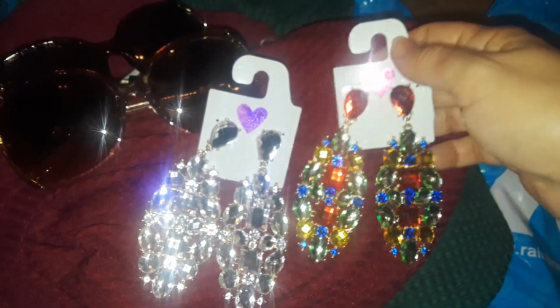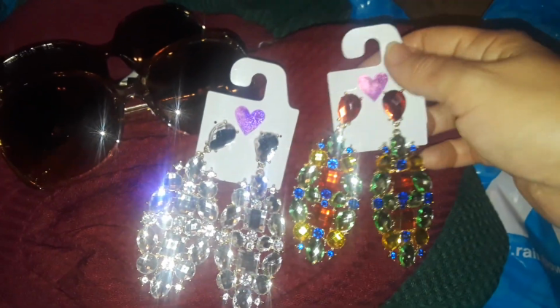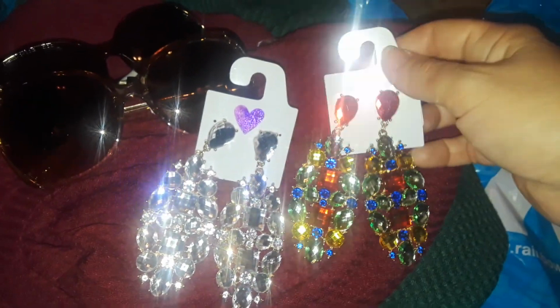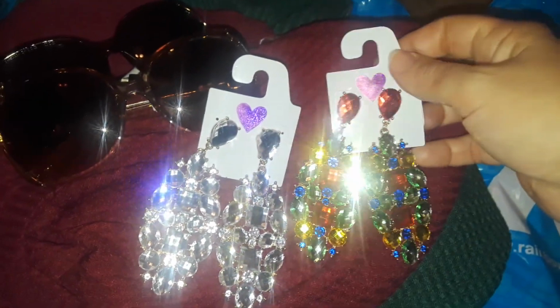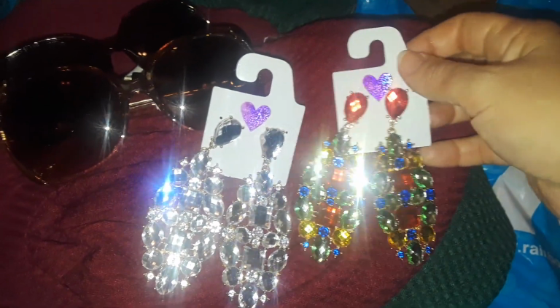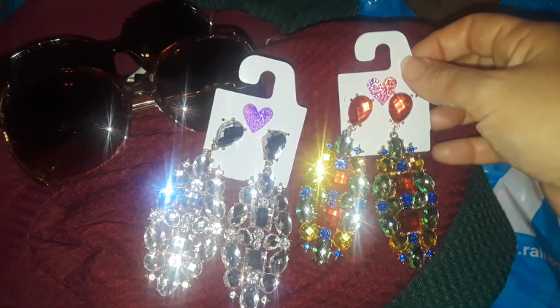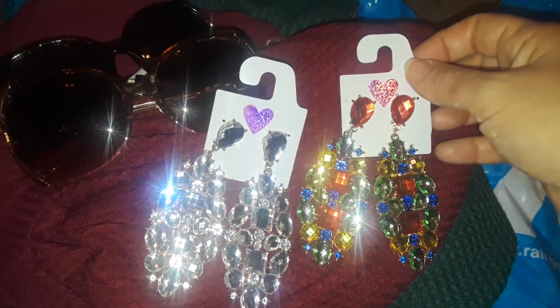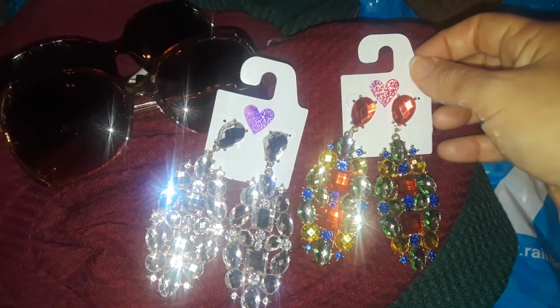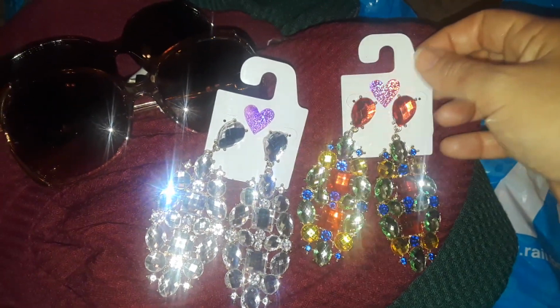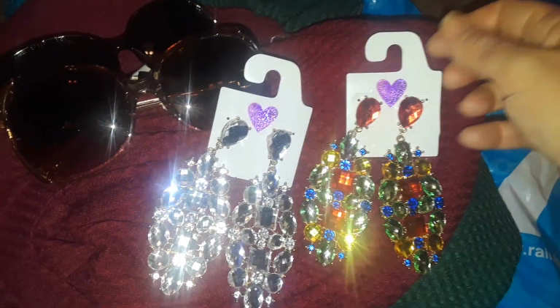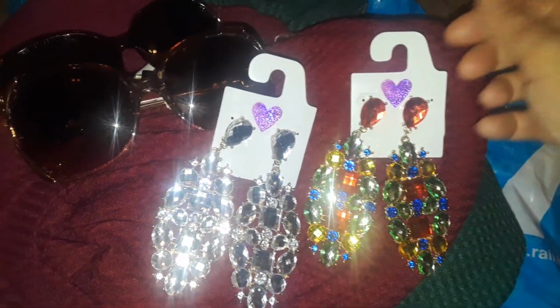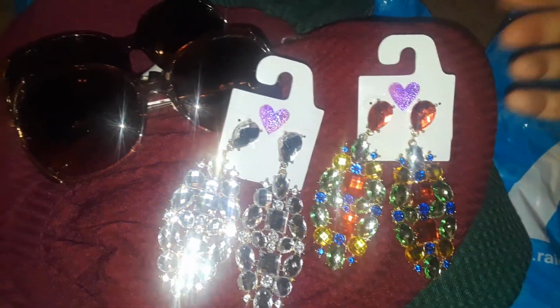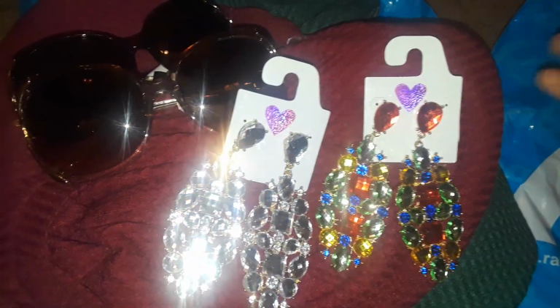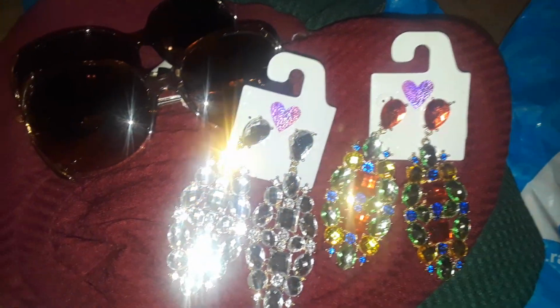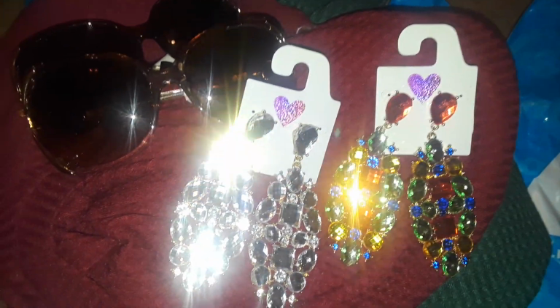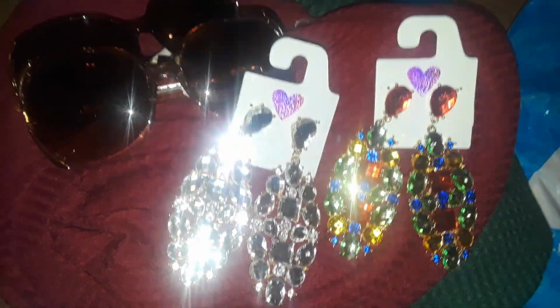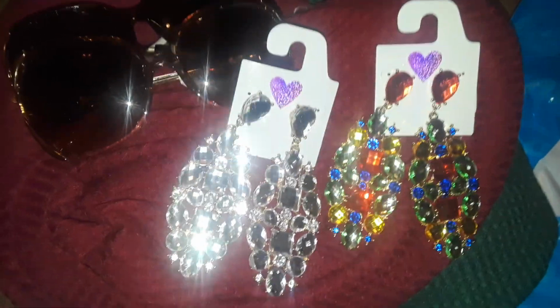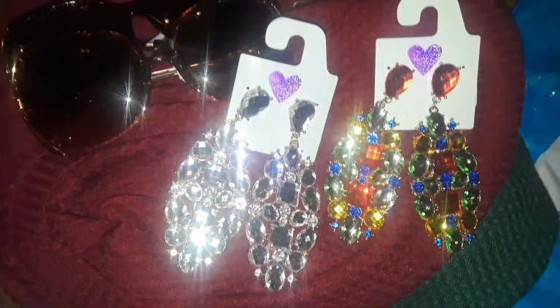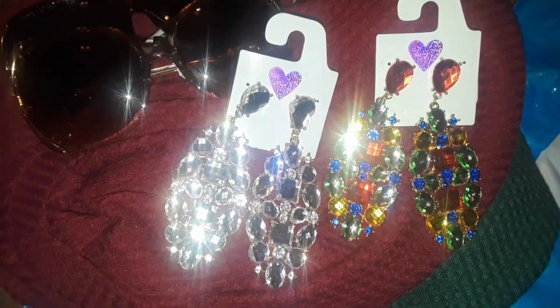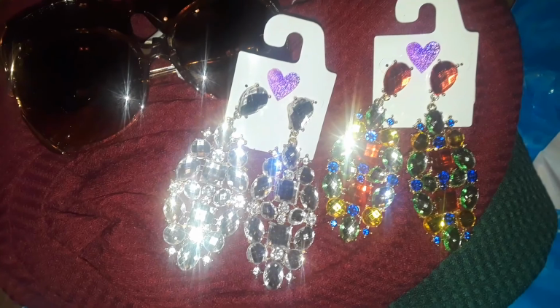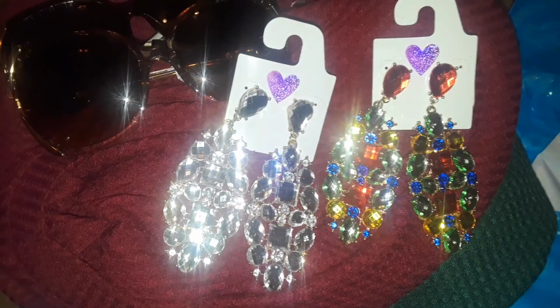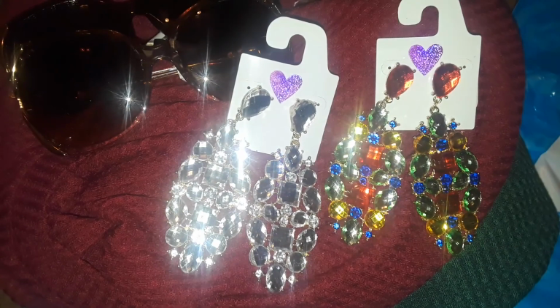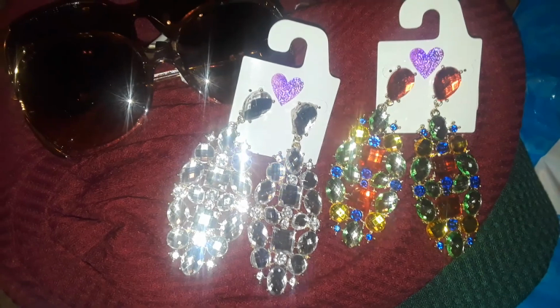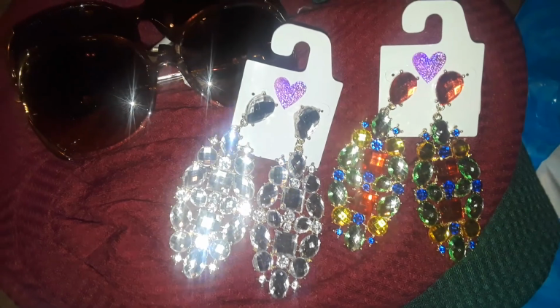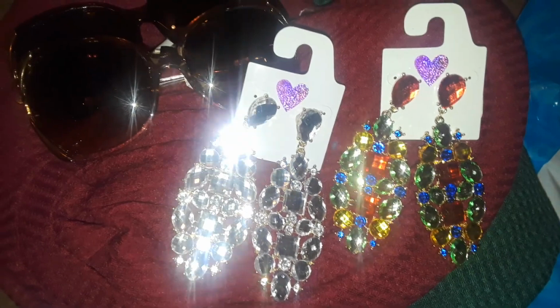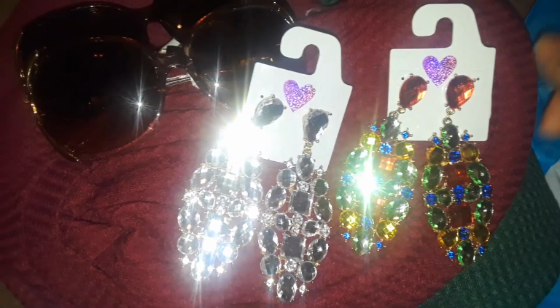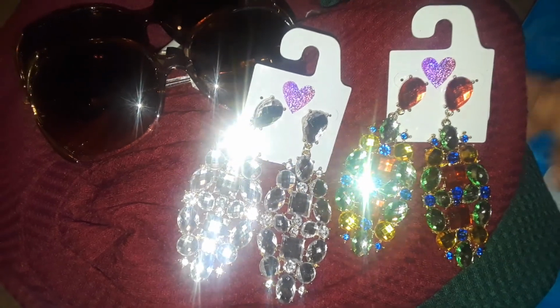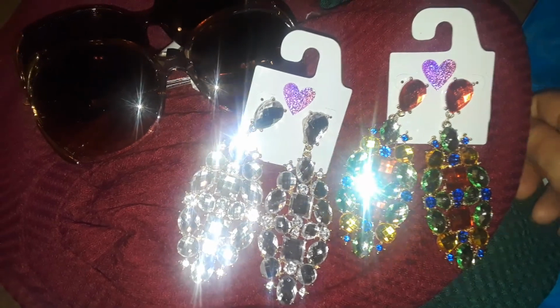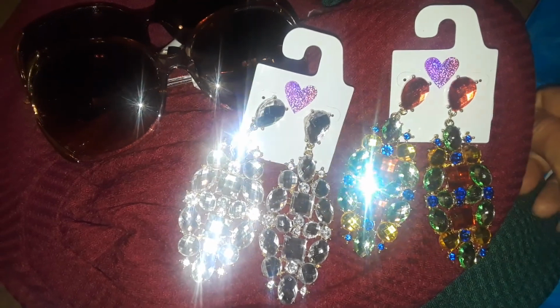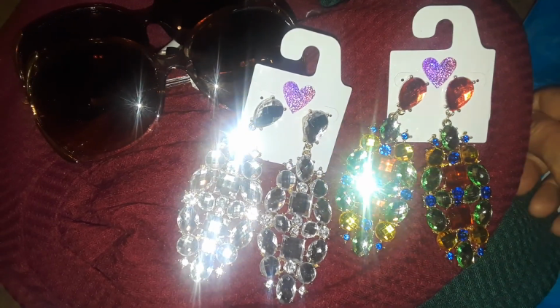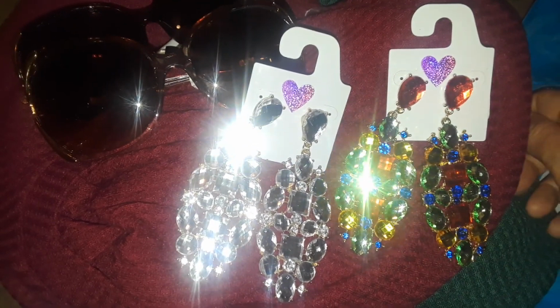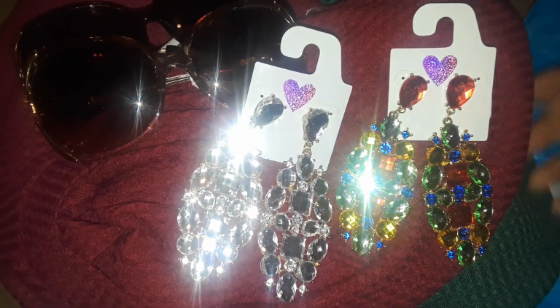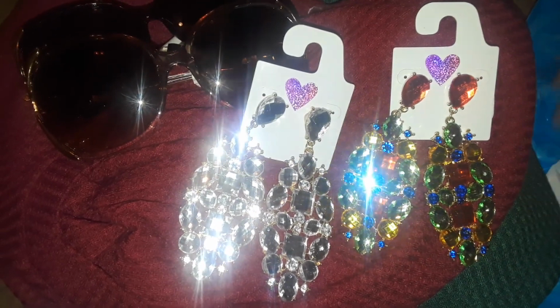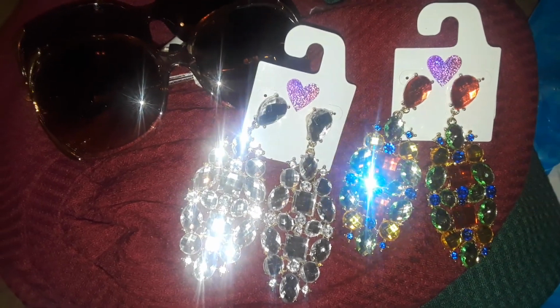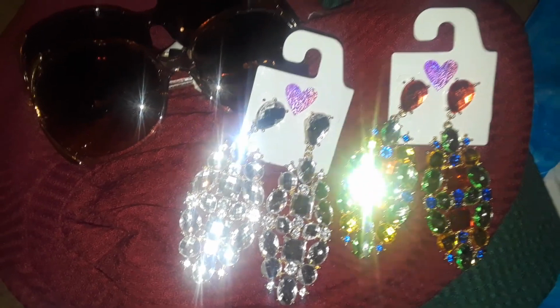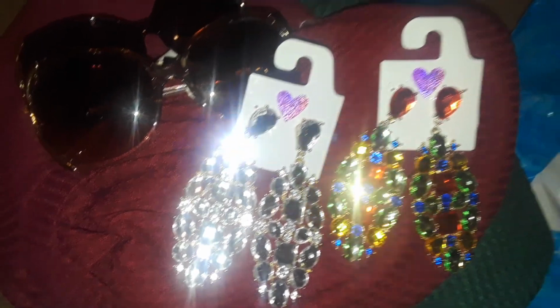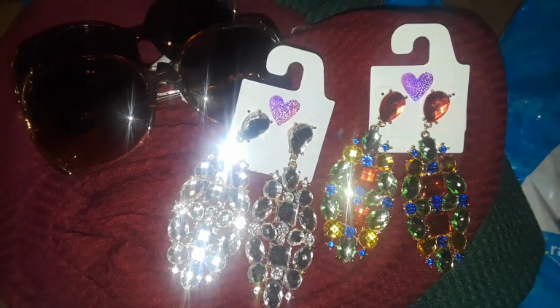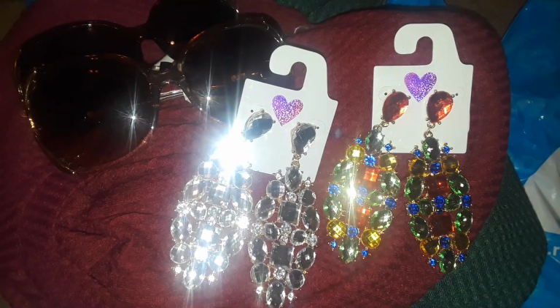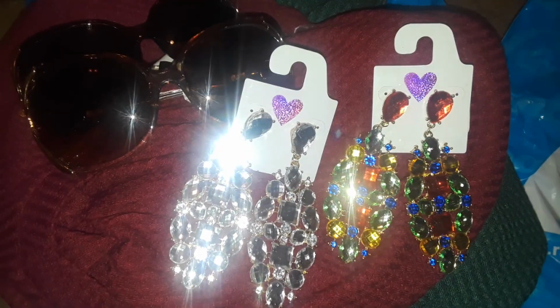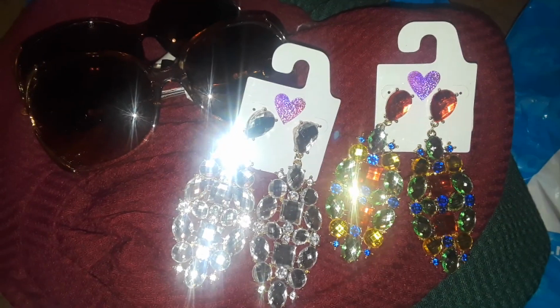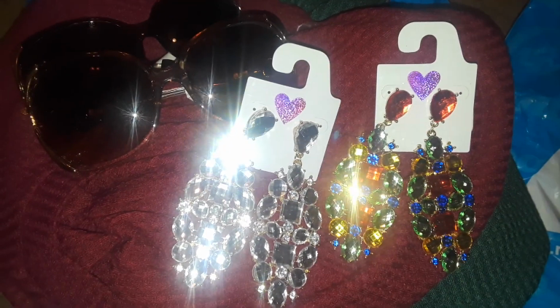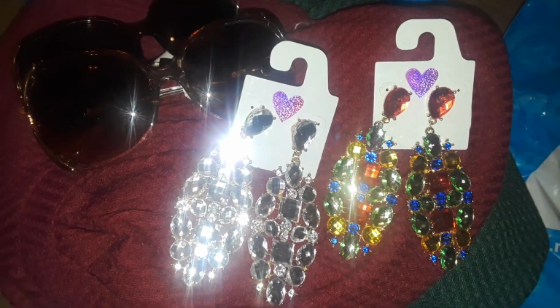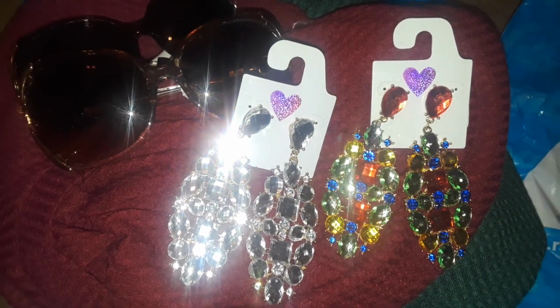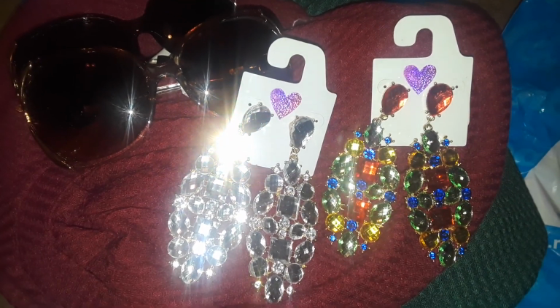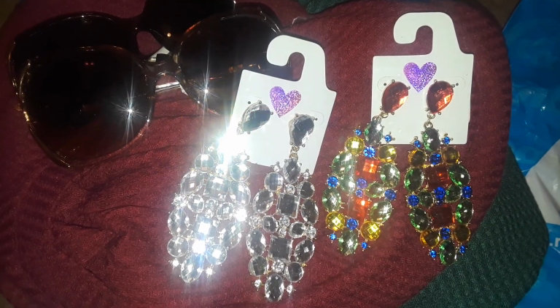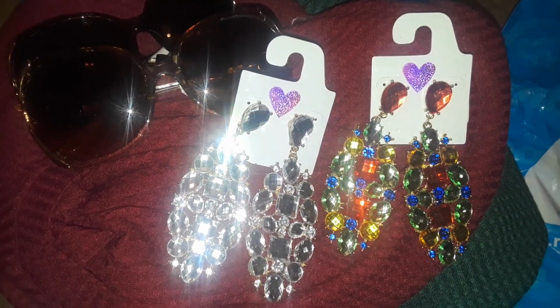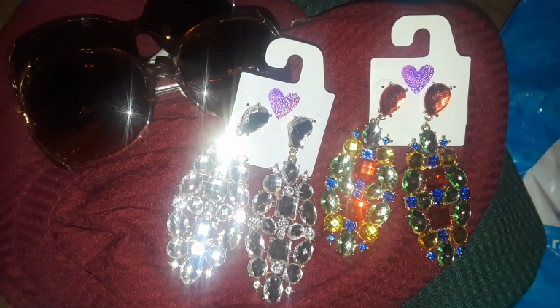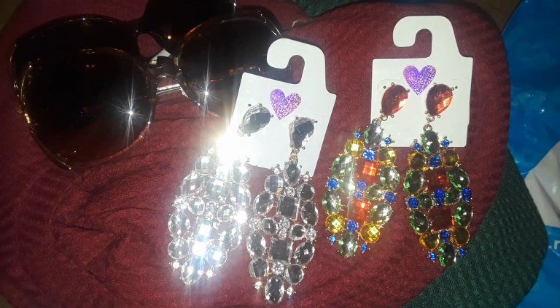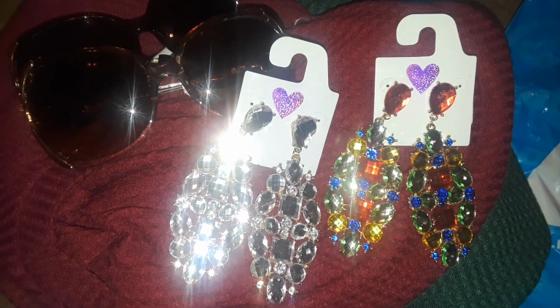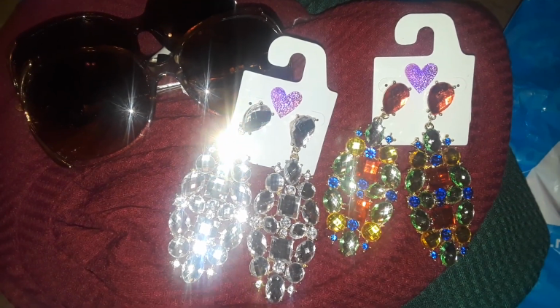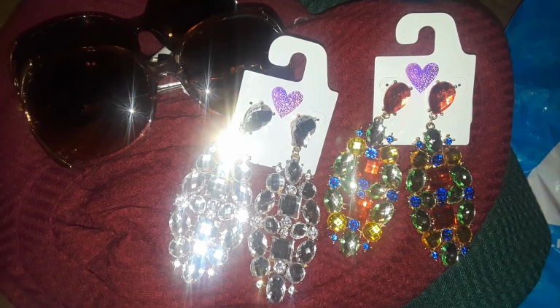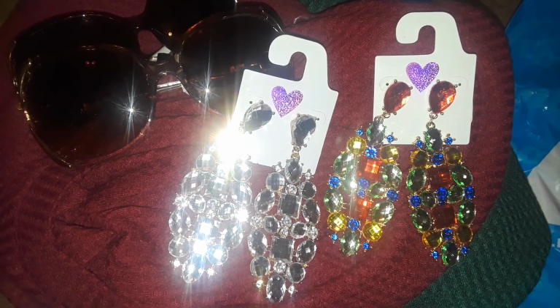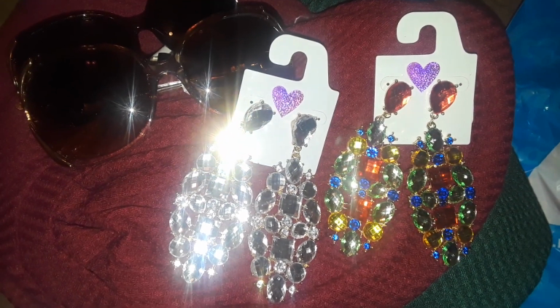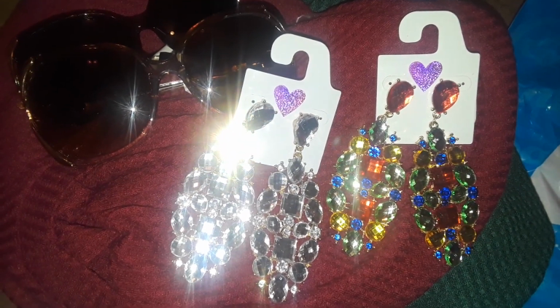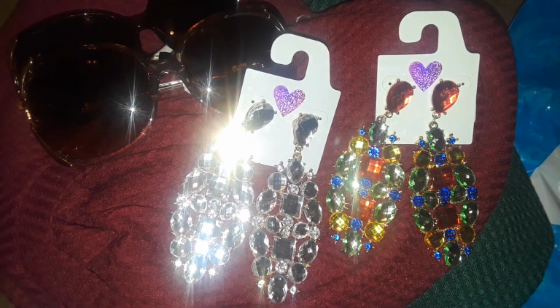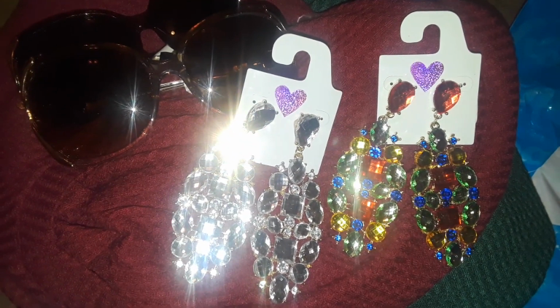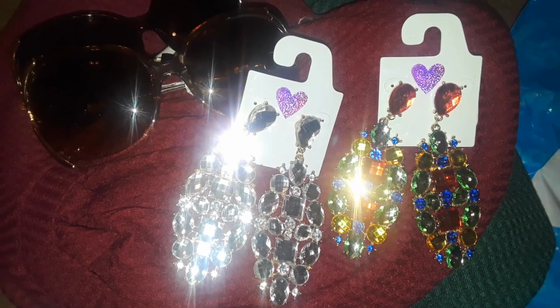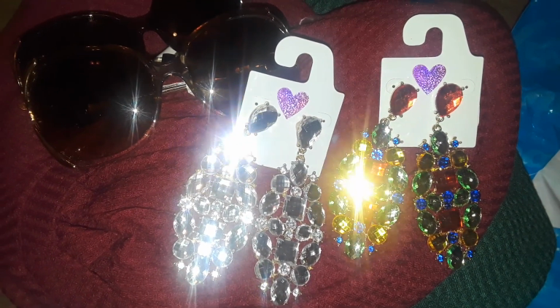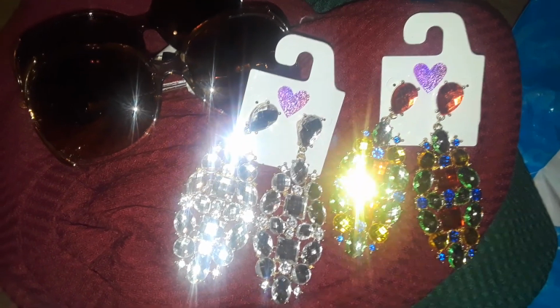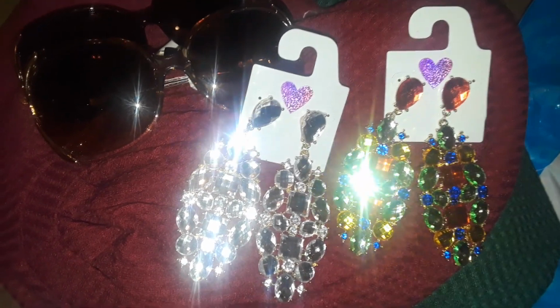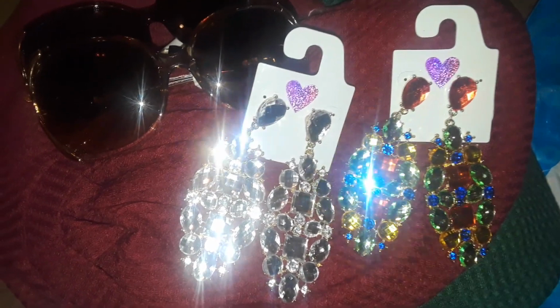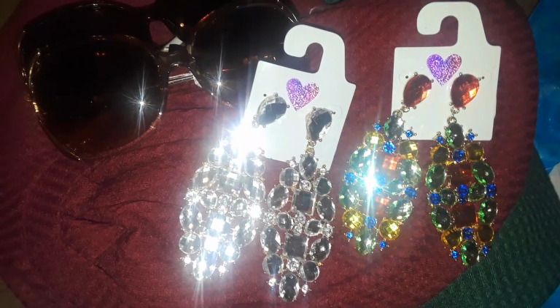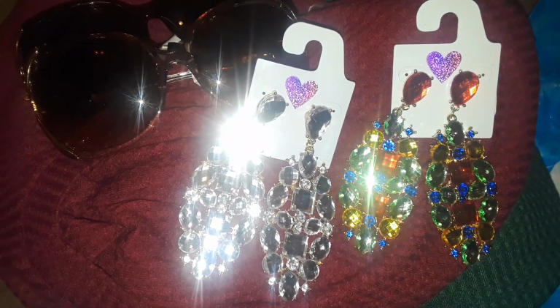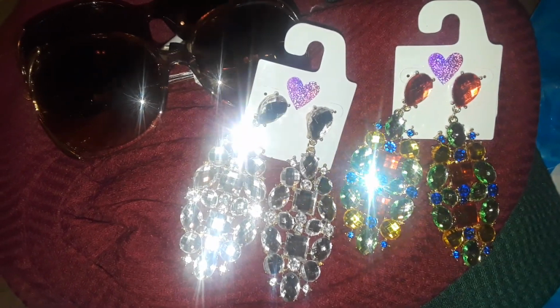And that's it, guys — that's all I picked up at Rainbow. Thanks for watching the Small Rainbow Haul, and I will talk to you guys later. Bye.